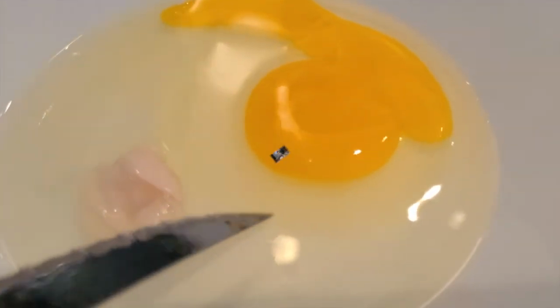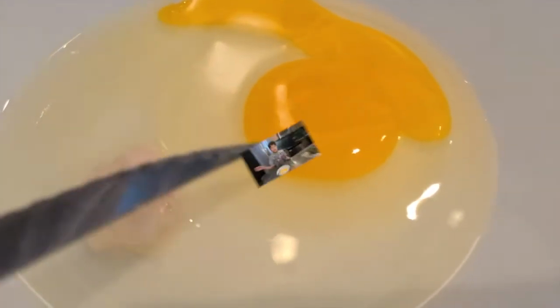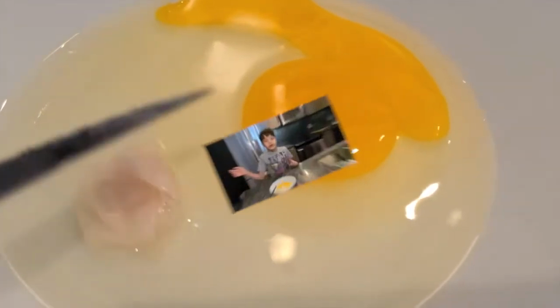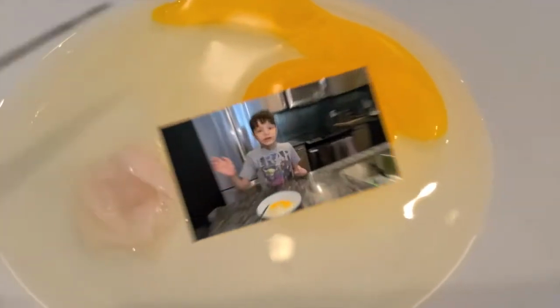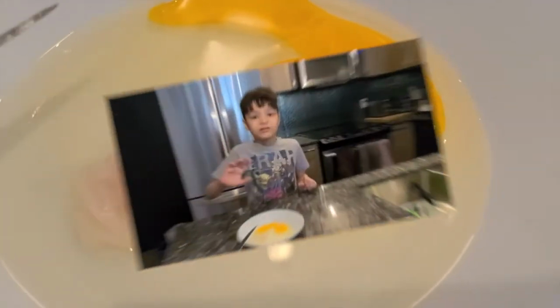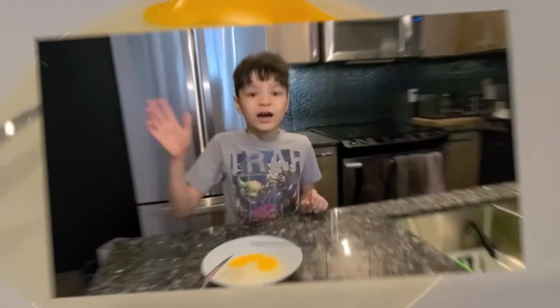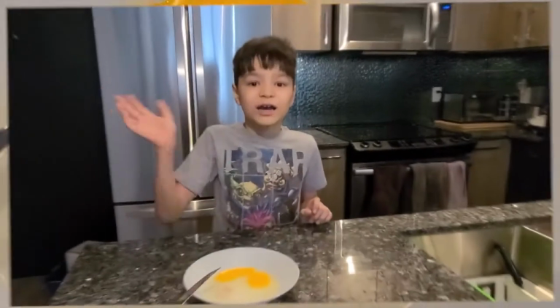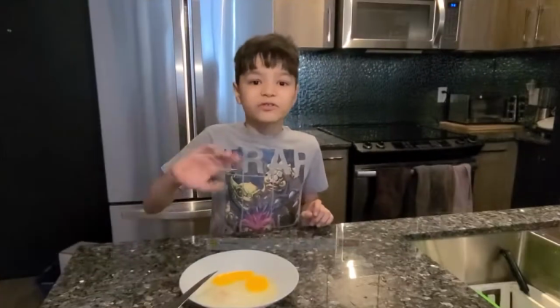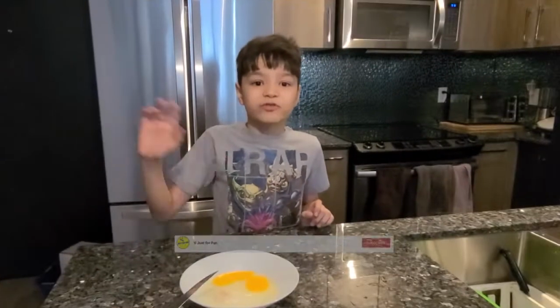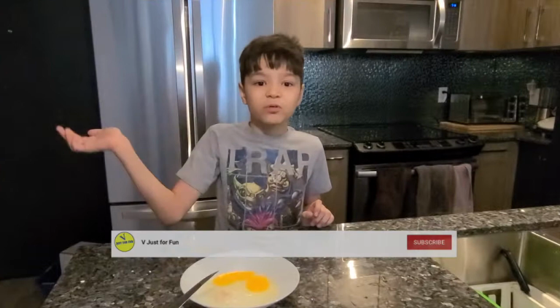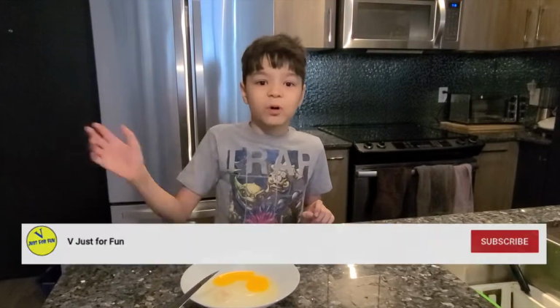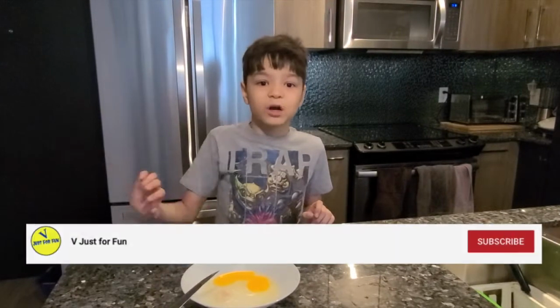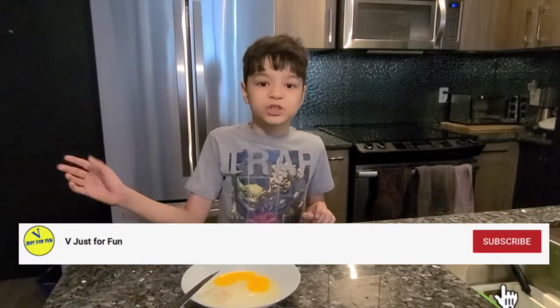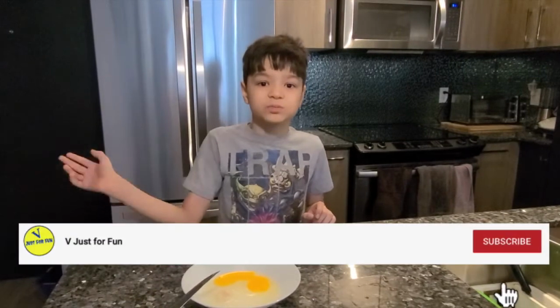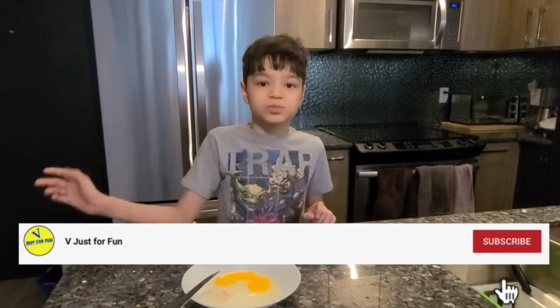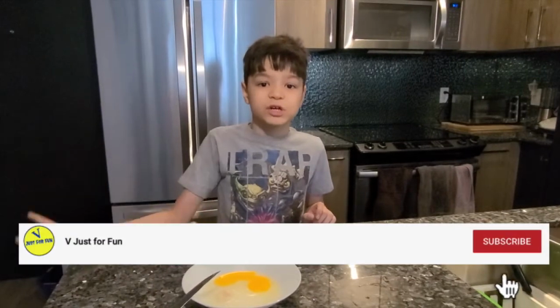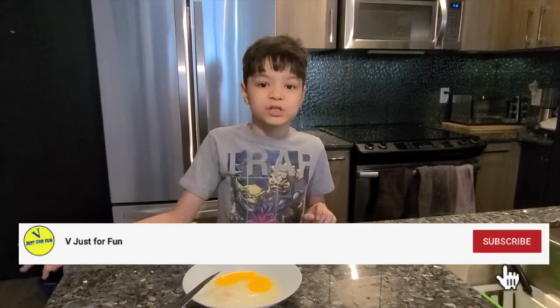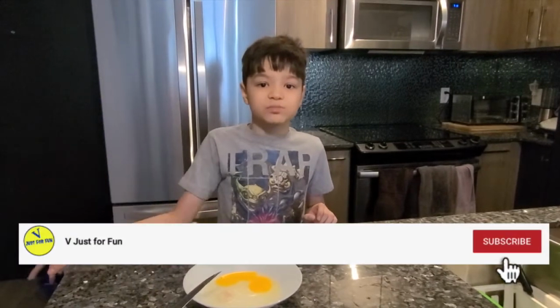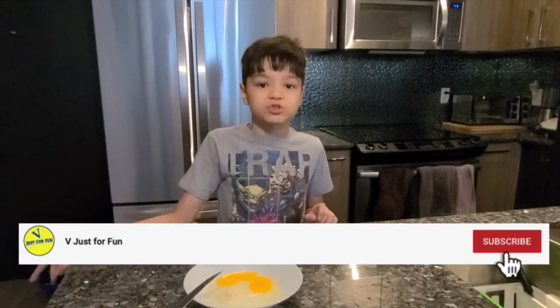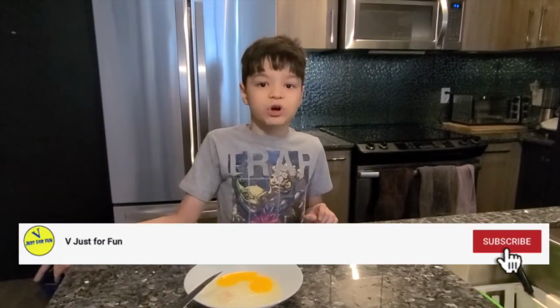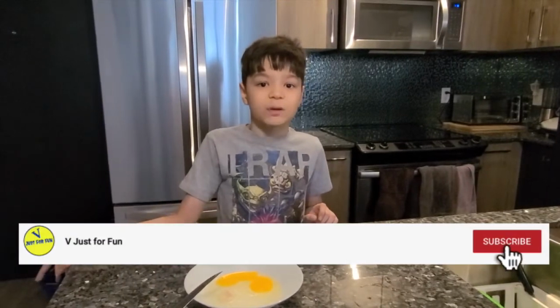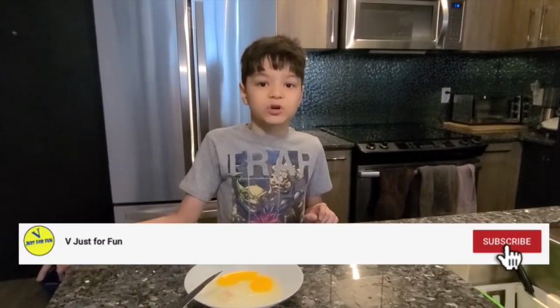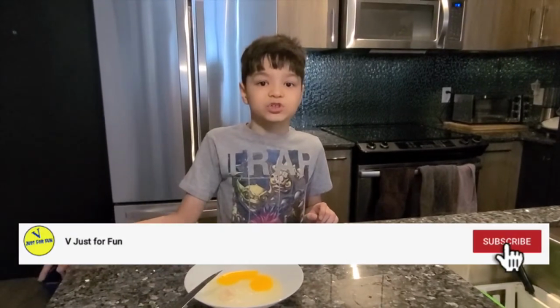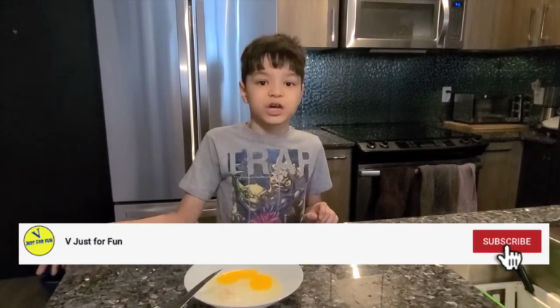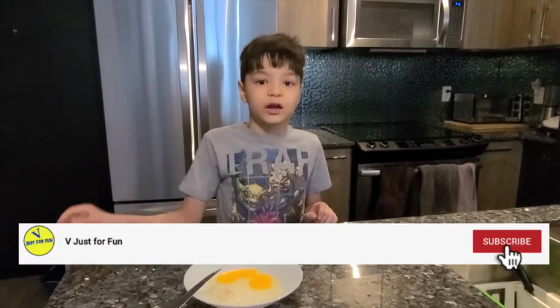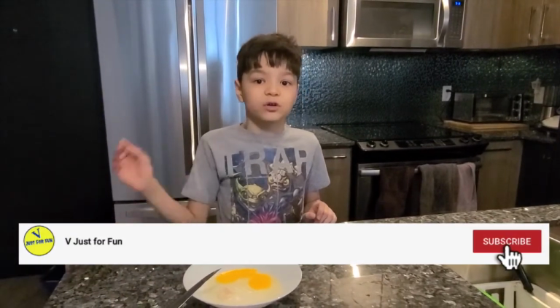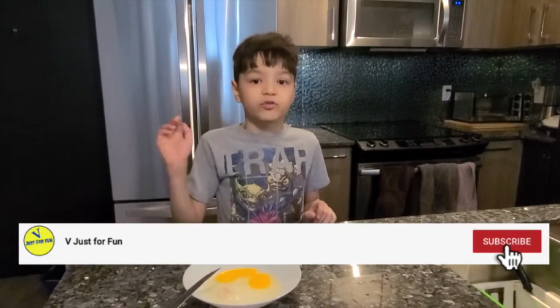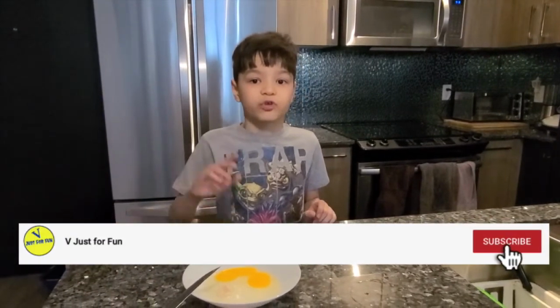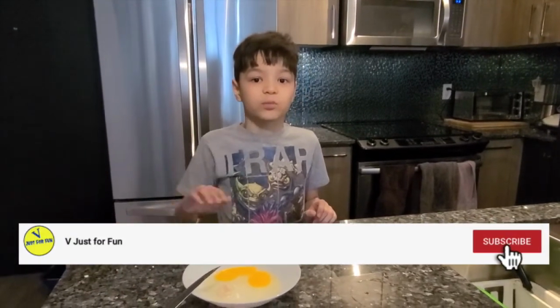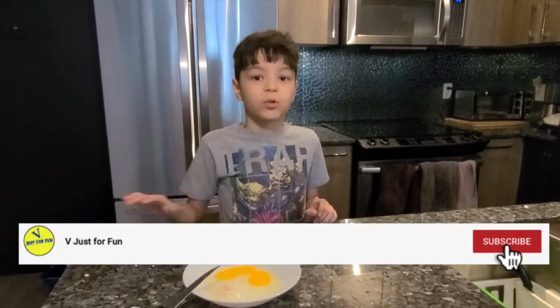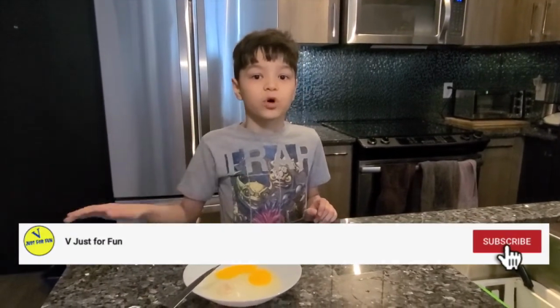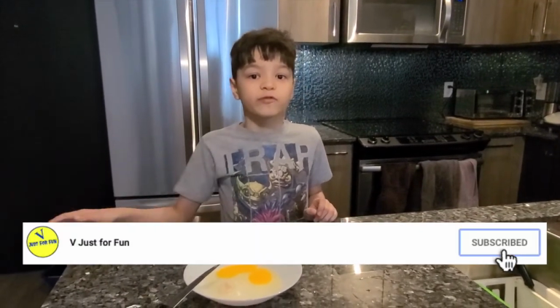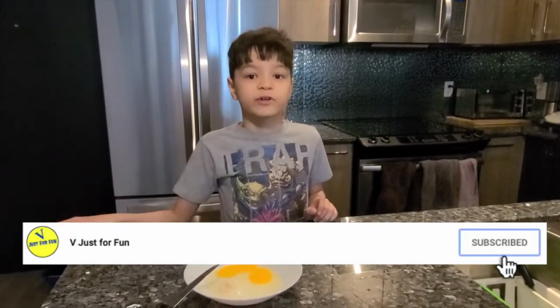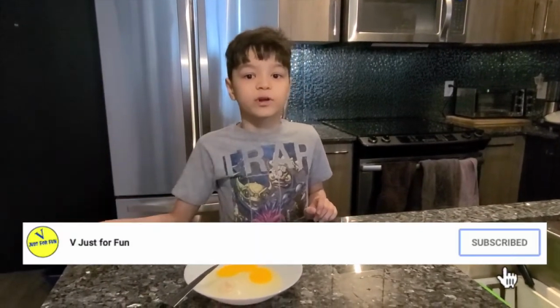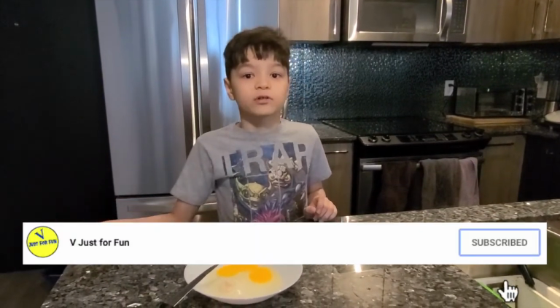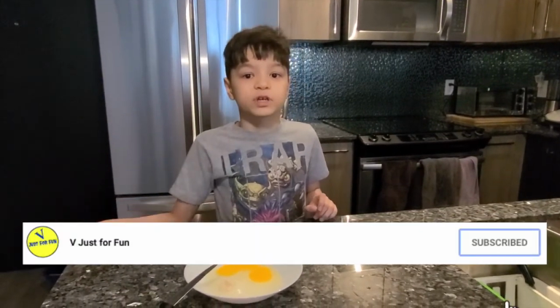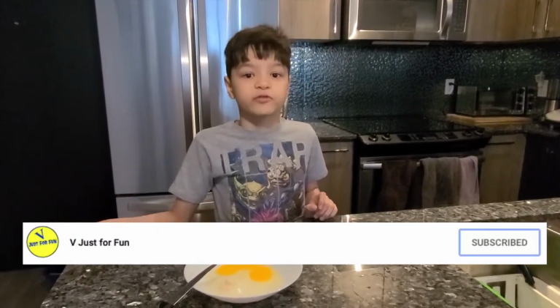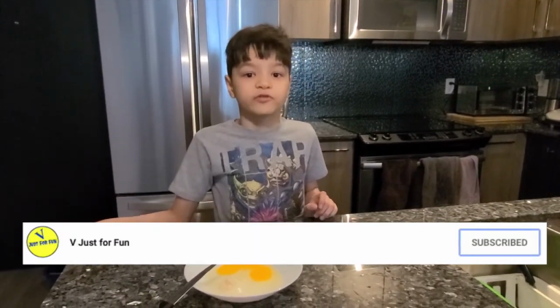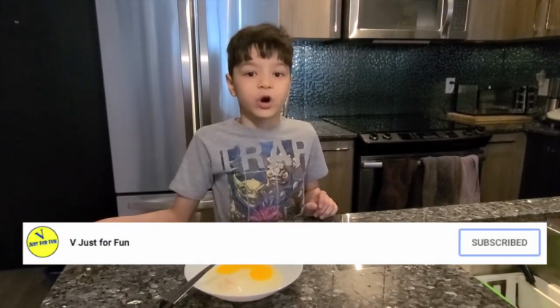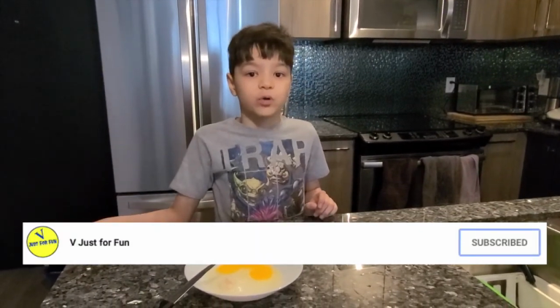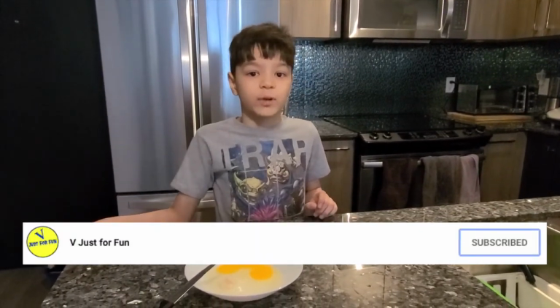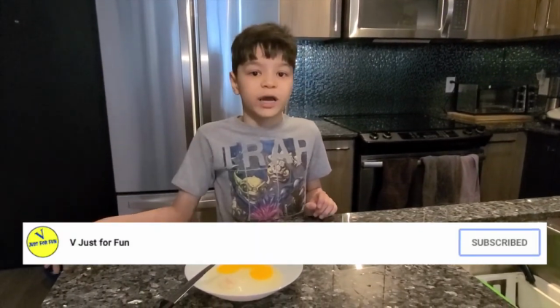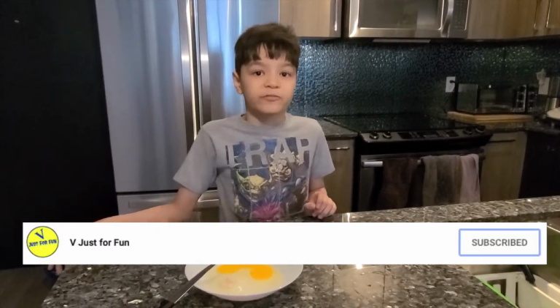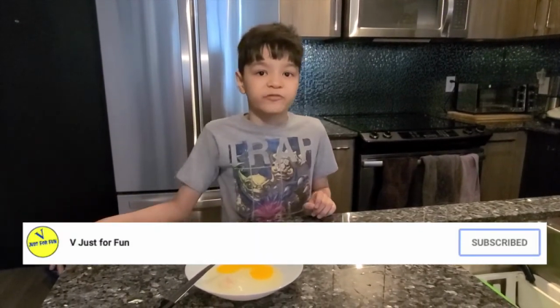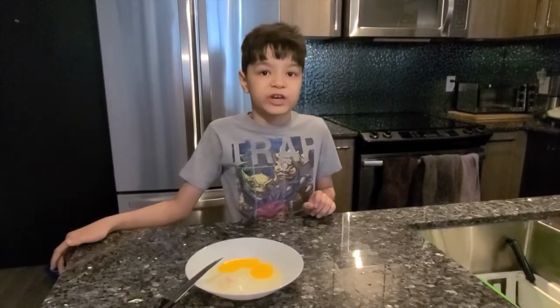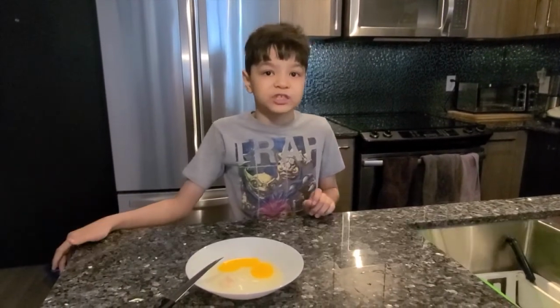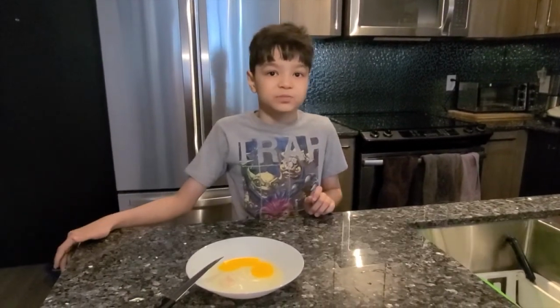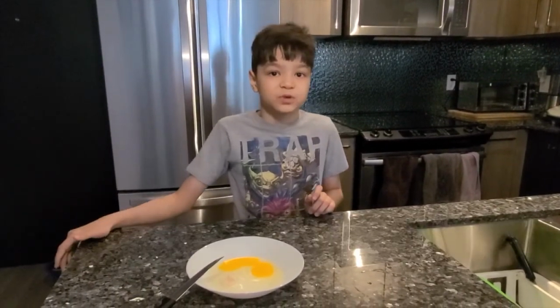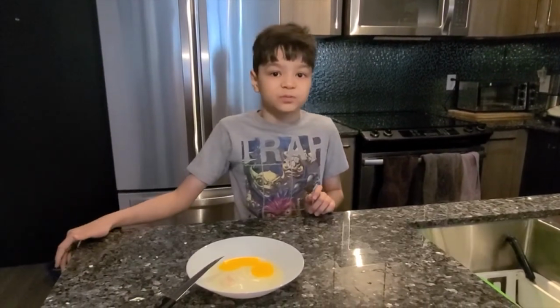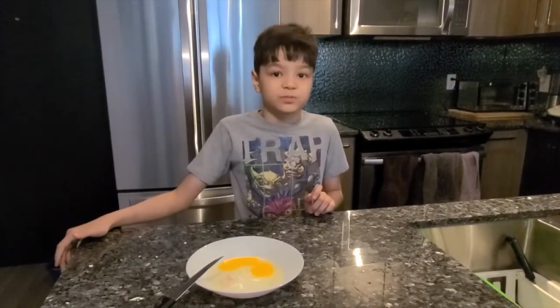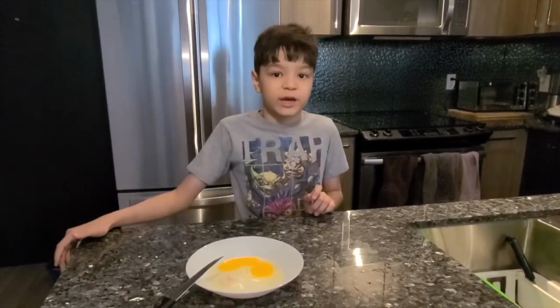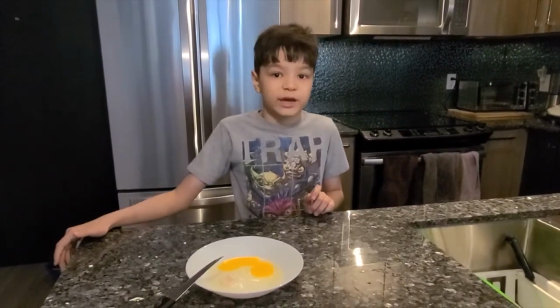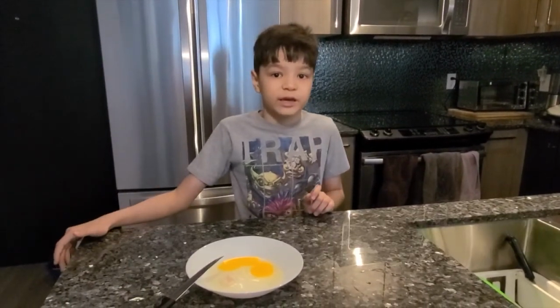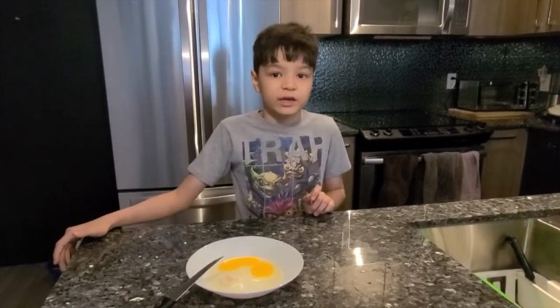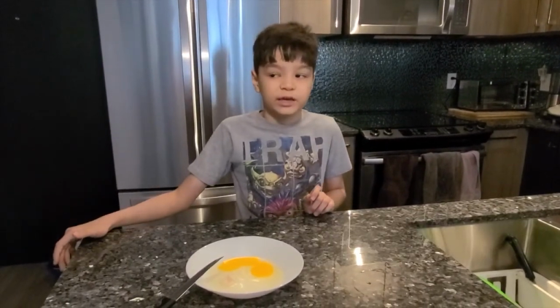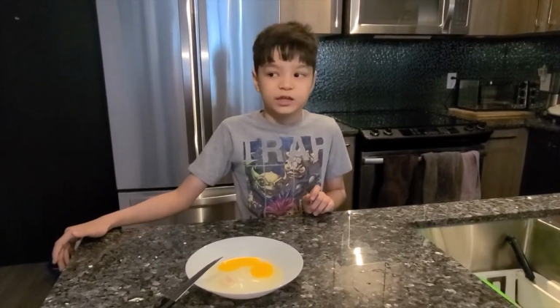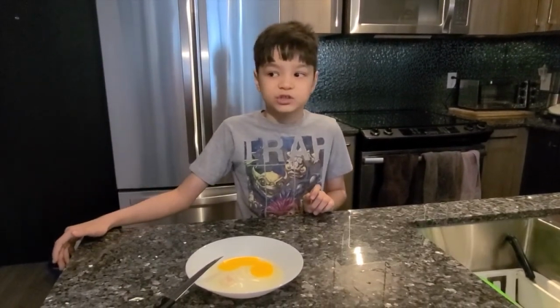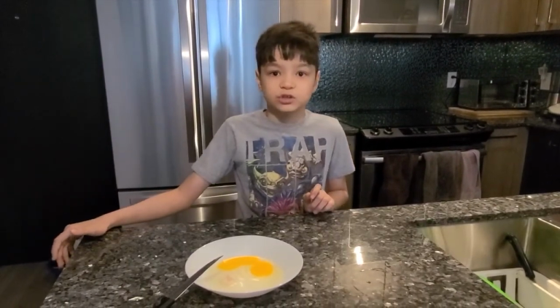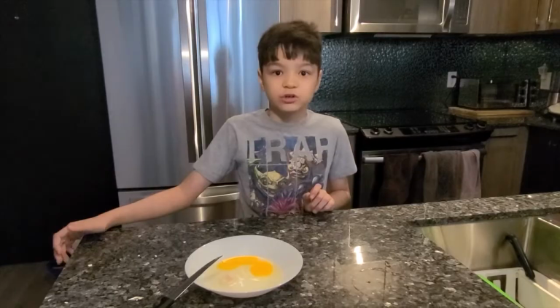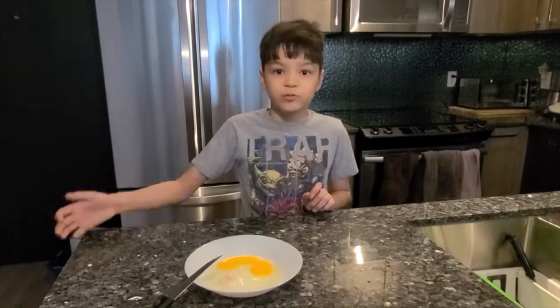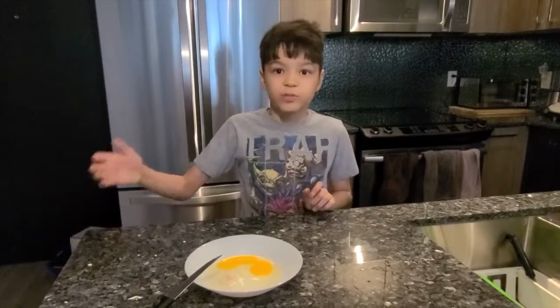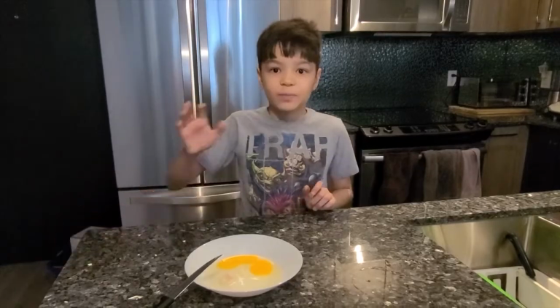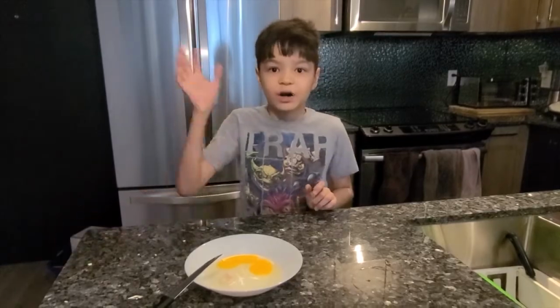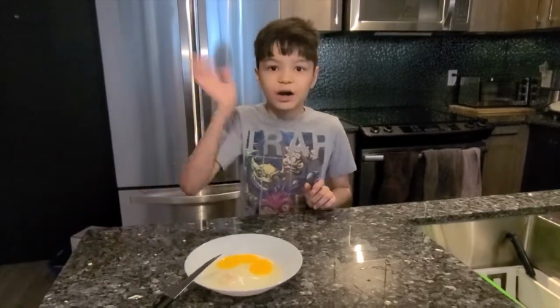Thank you guys for watching. Please subscribe to our channel for more videos and follow my Facebook page. Bye bye!